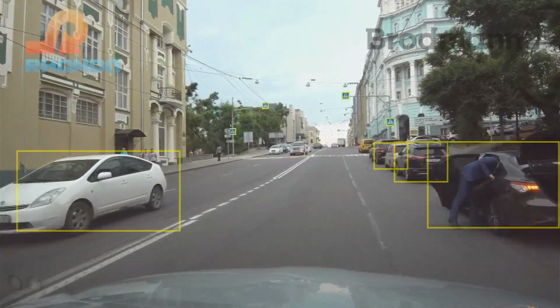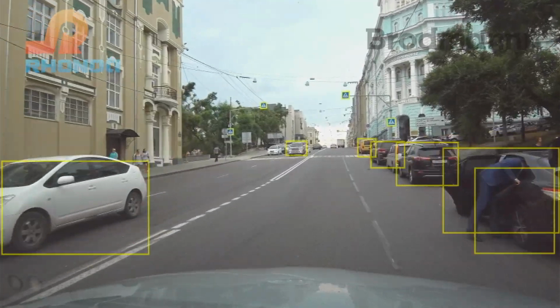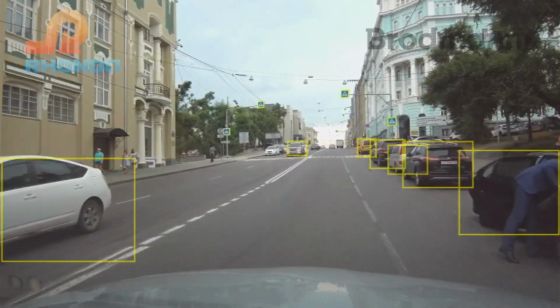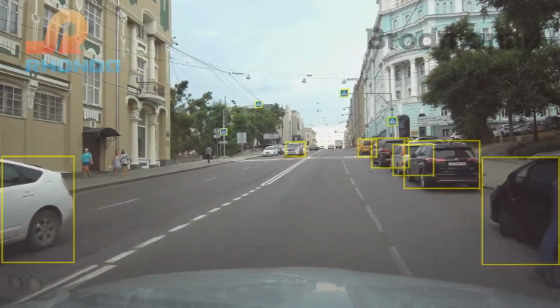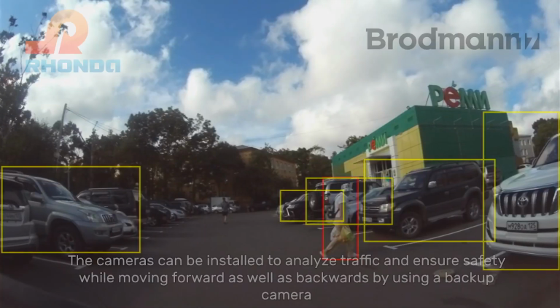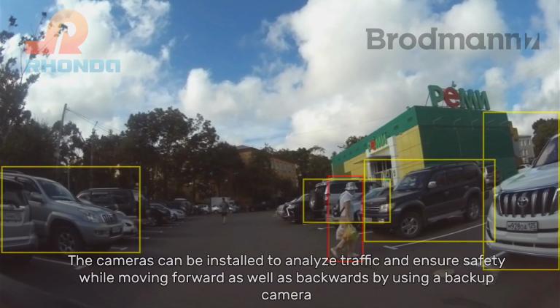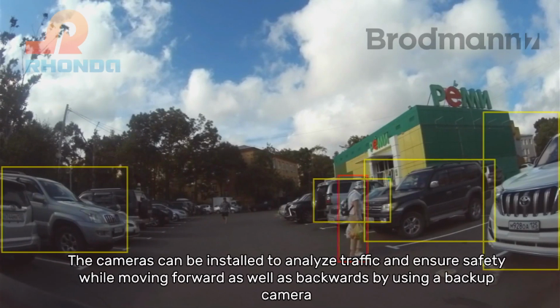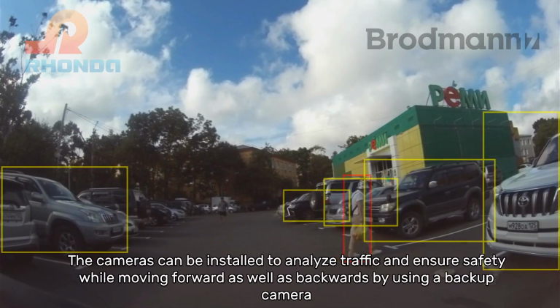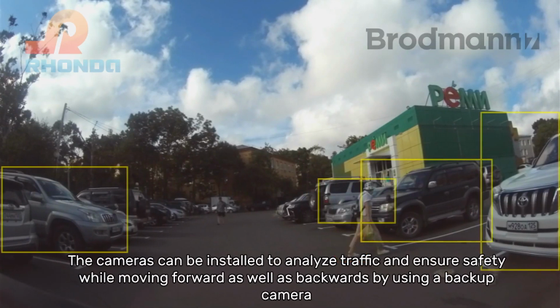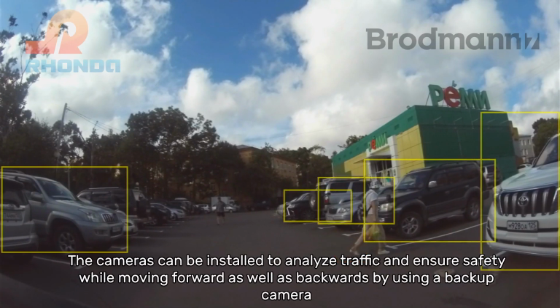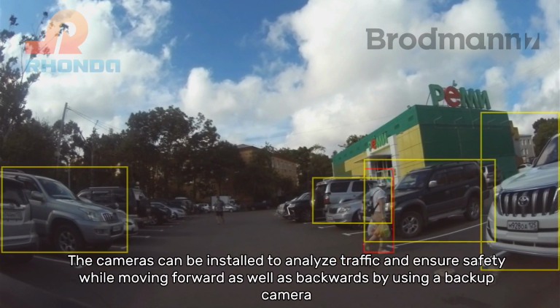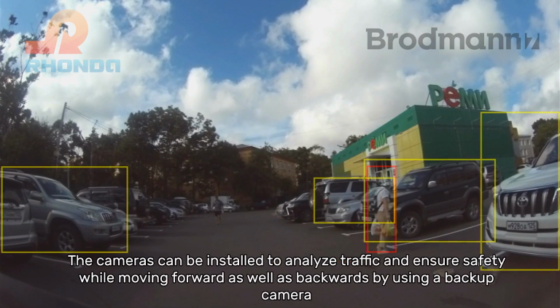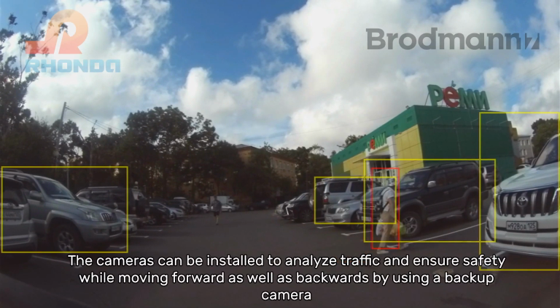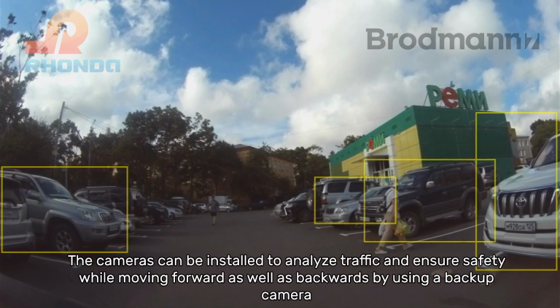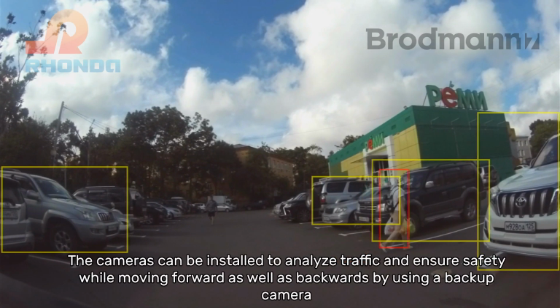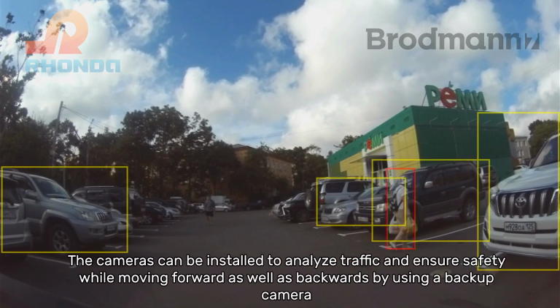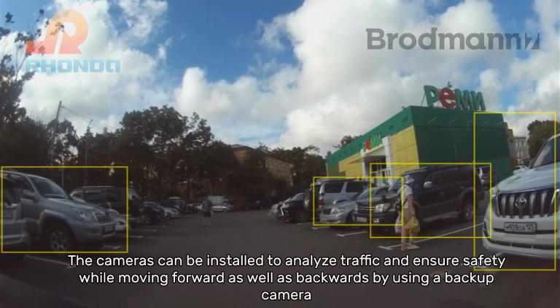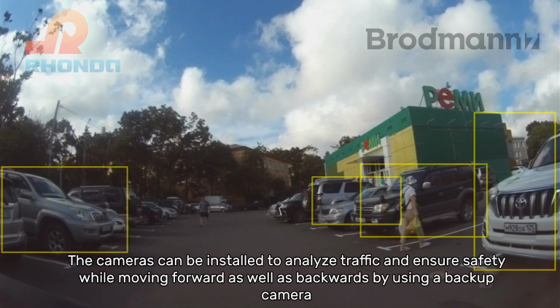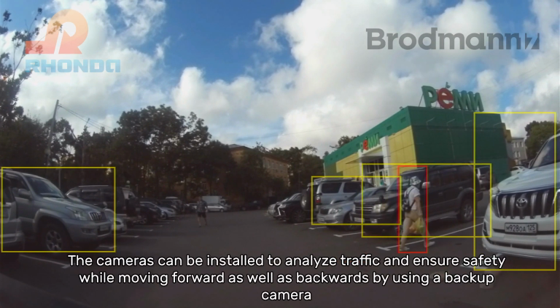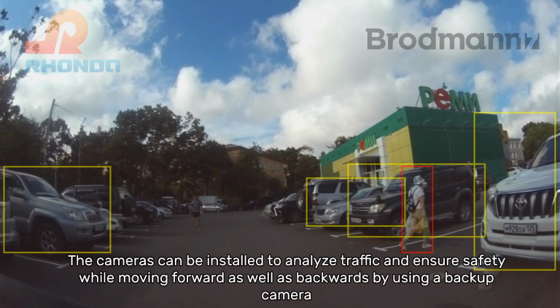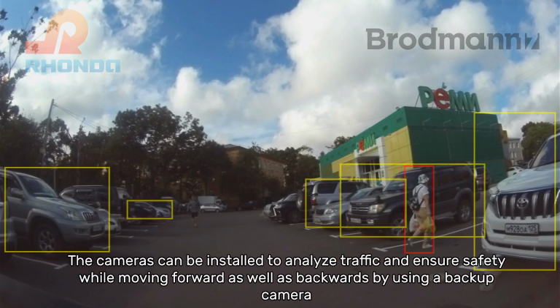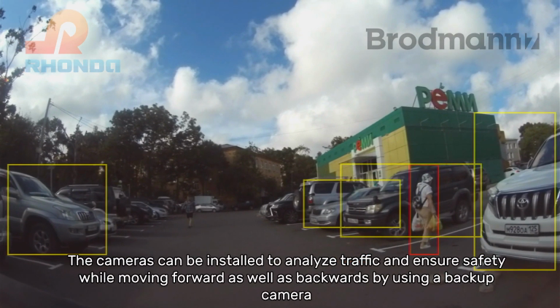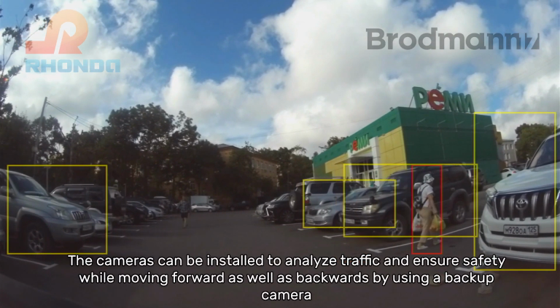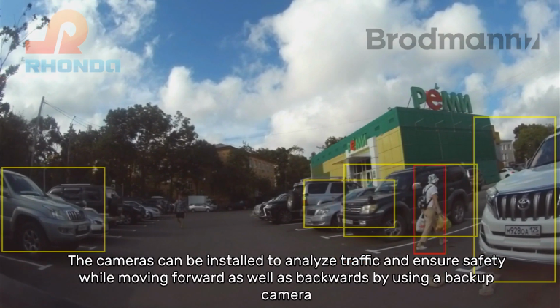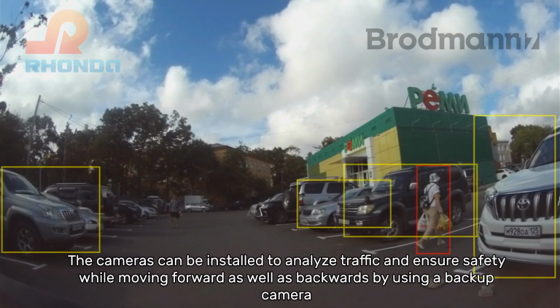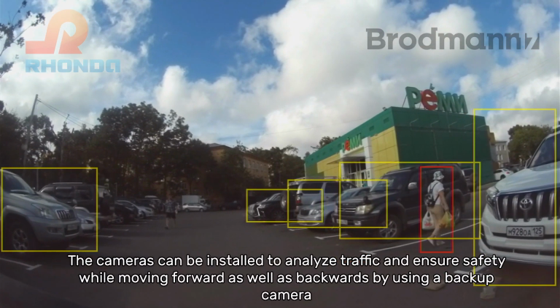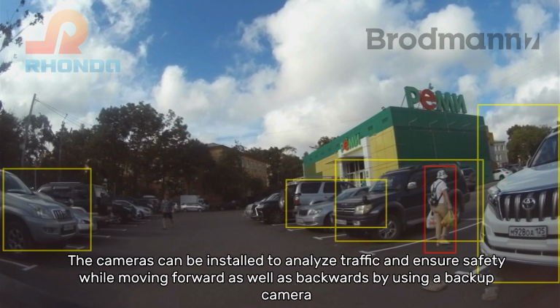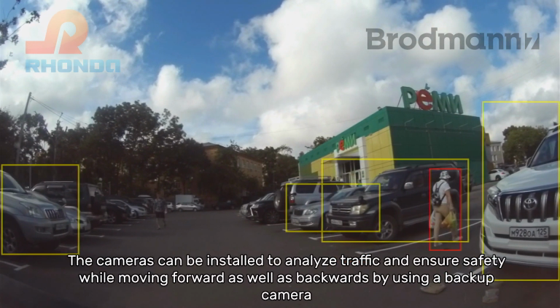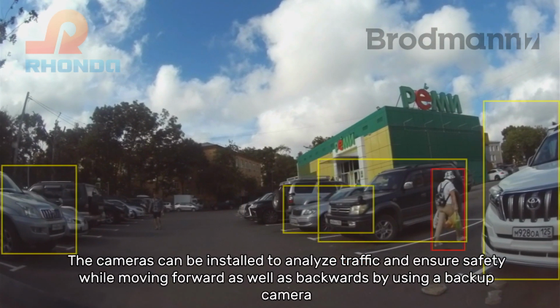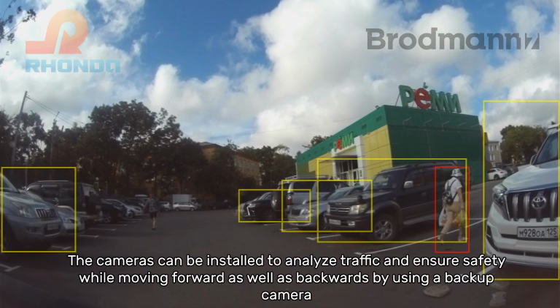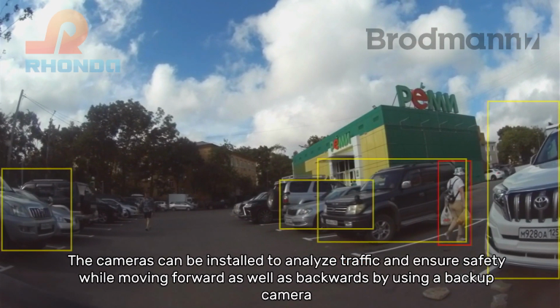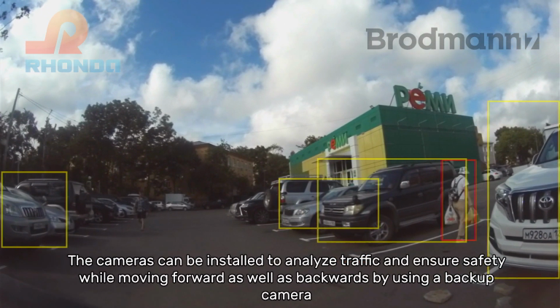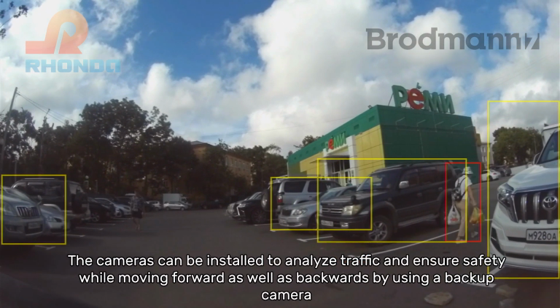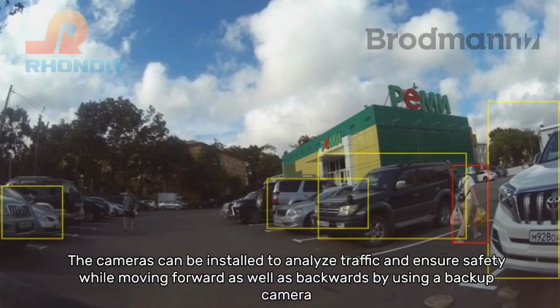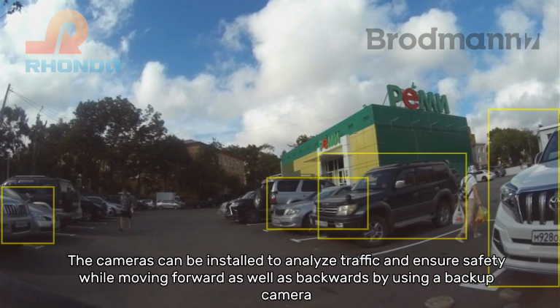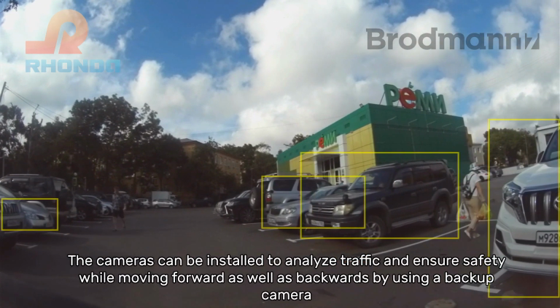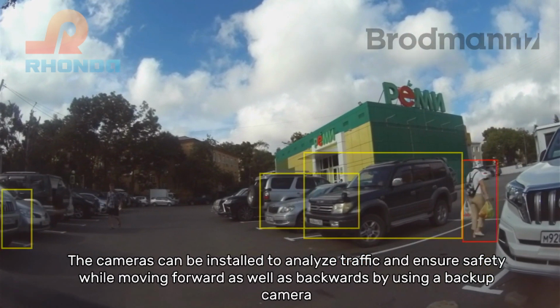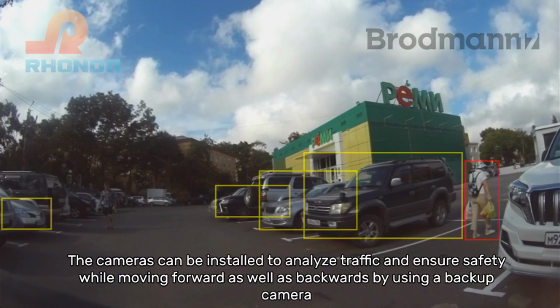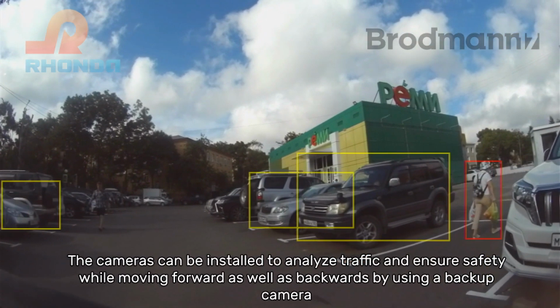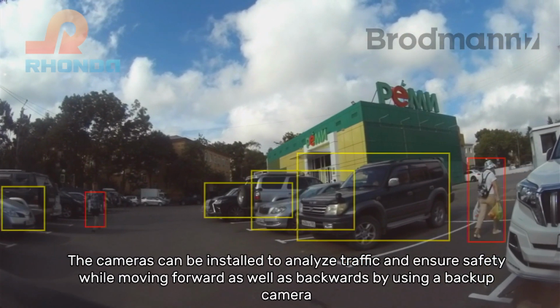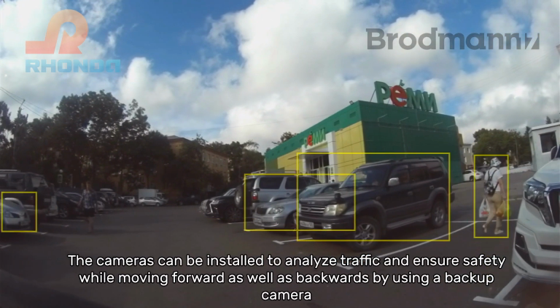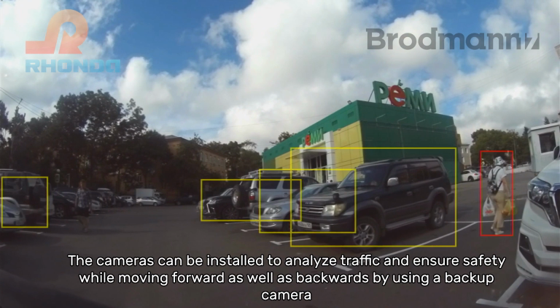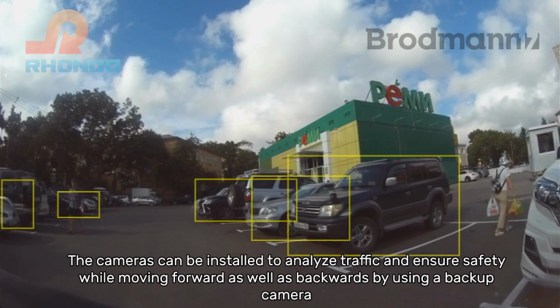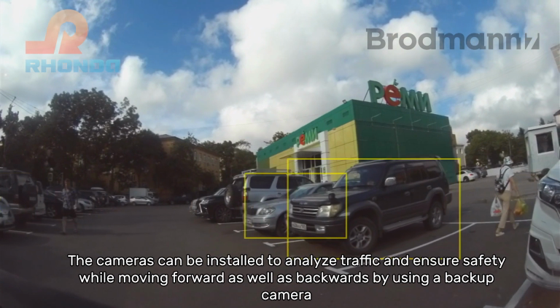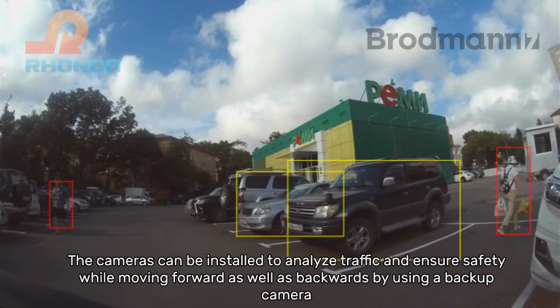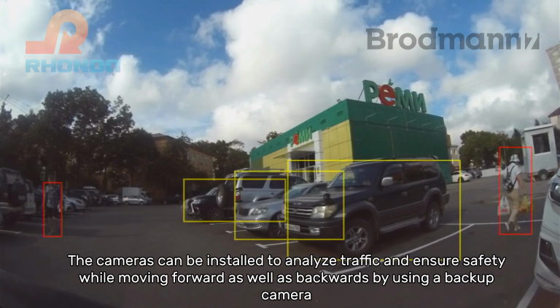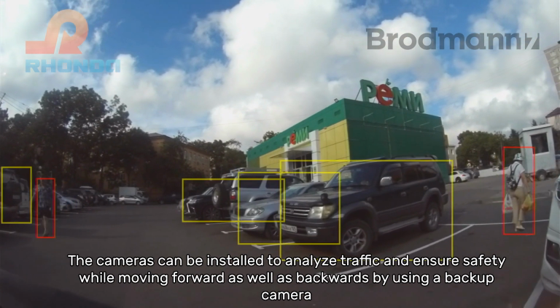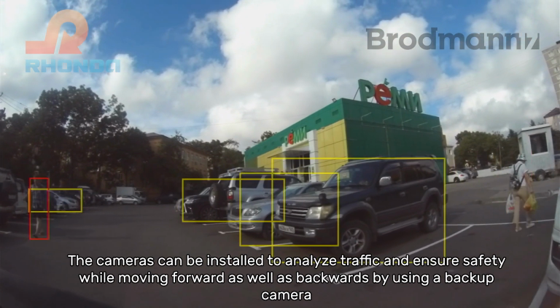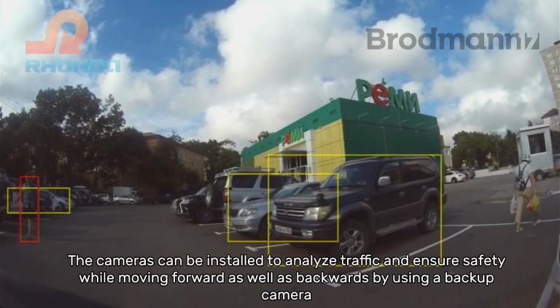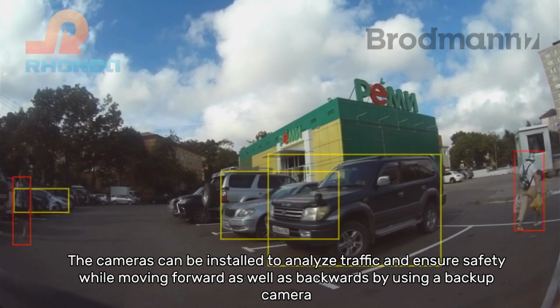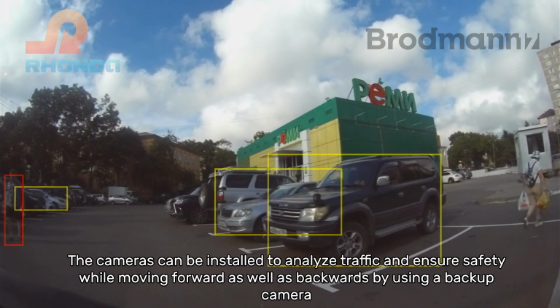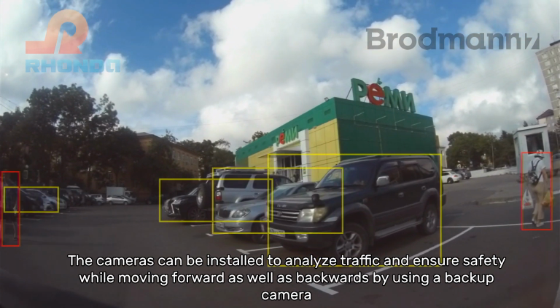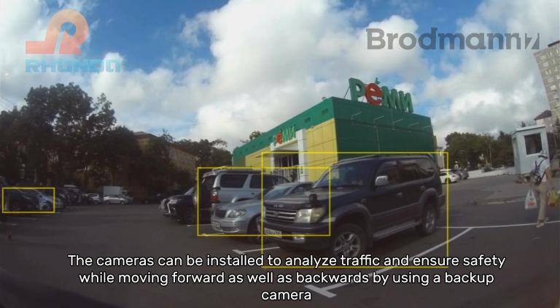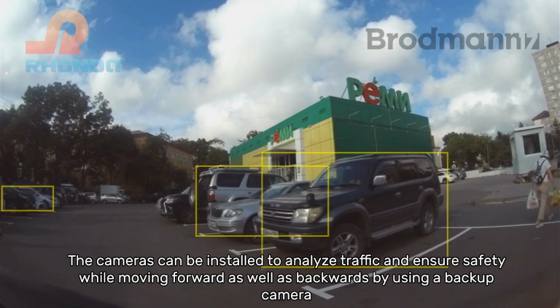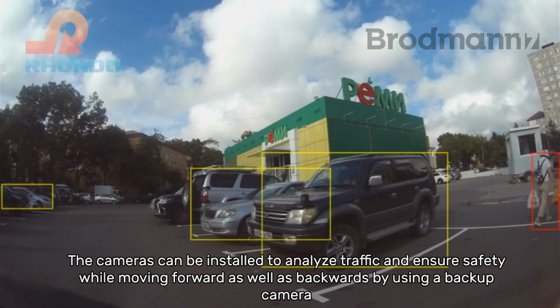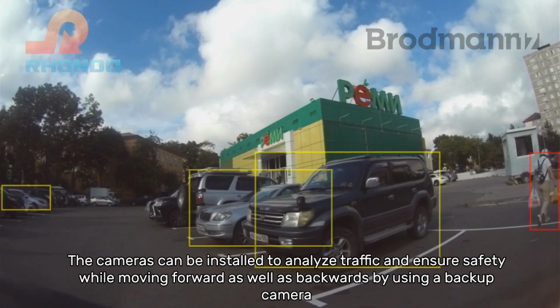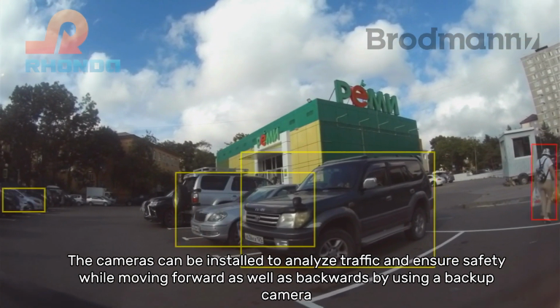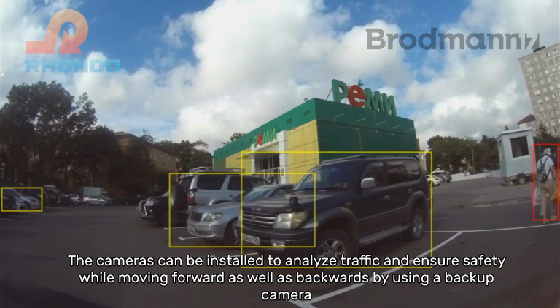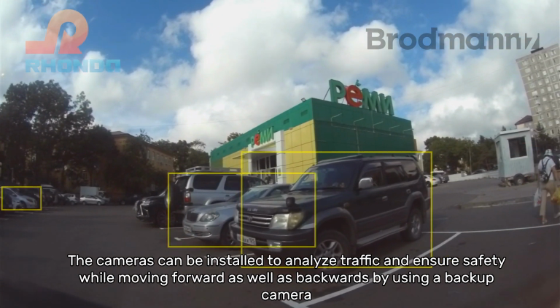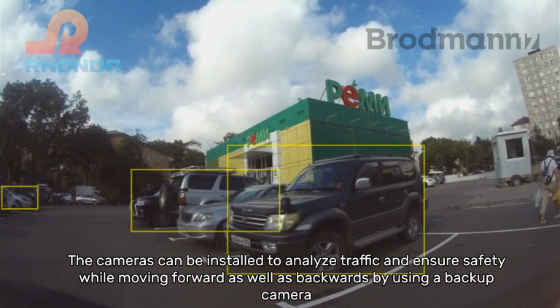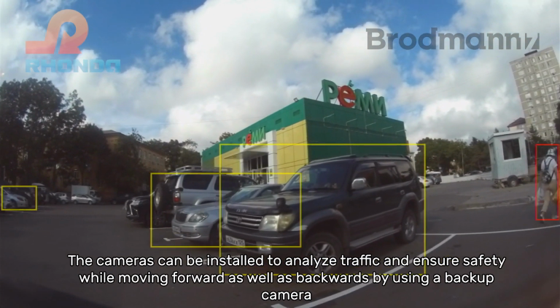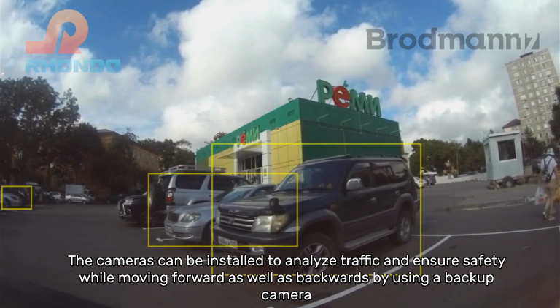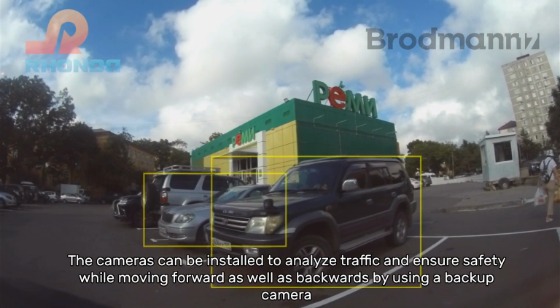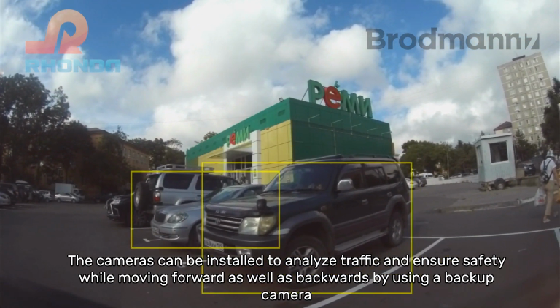The cameras can be installed to analyze traffic and ensure safety while moving forward, as well as backwards by using a backup camera.